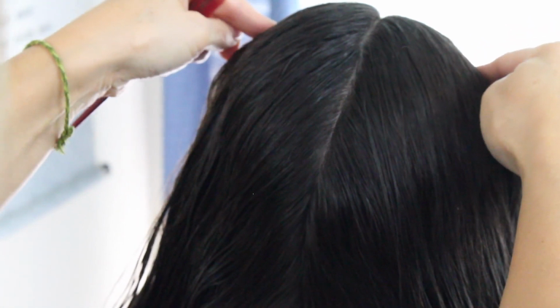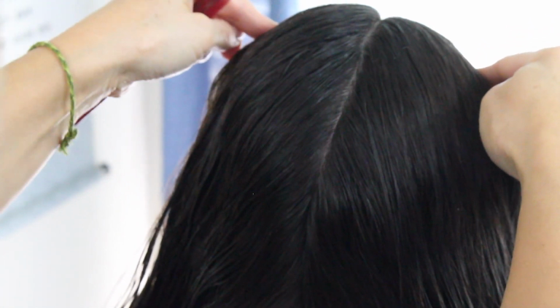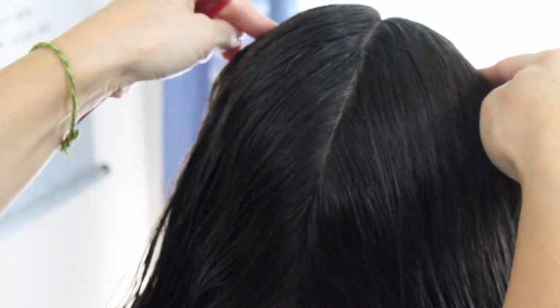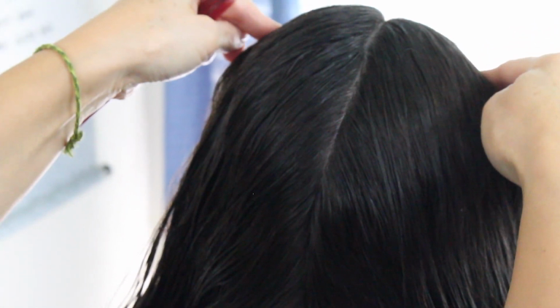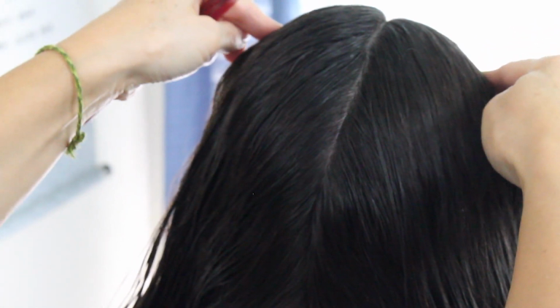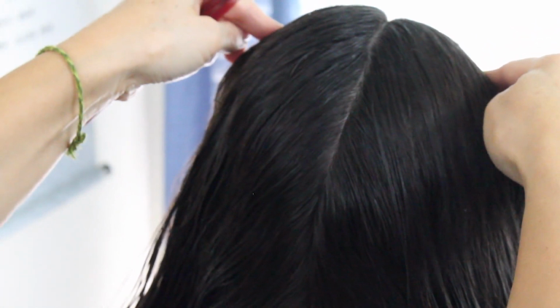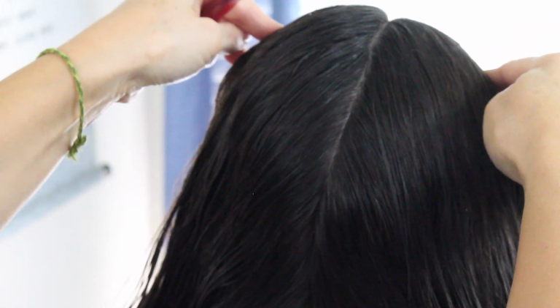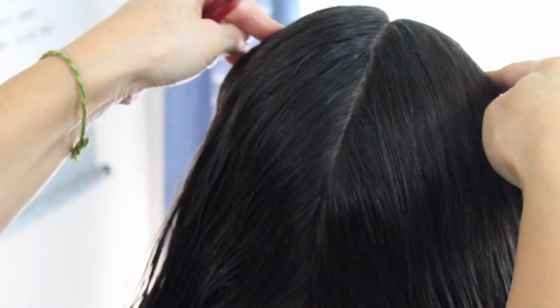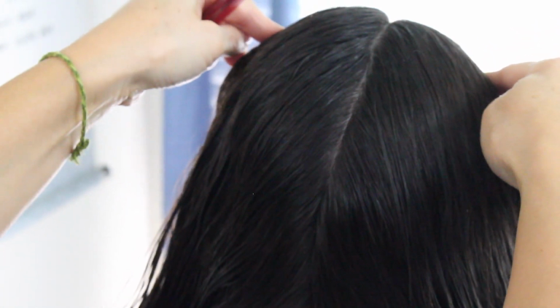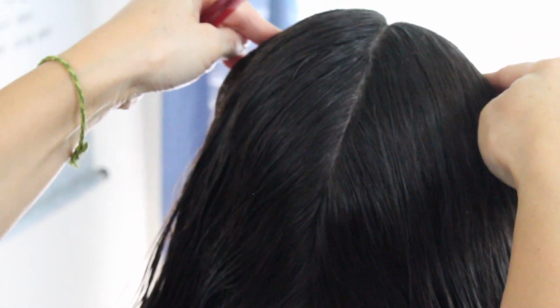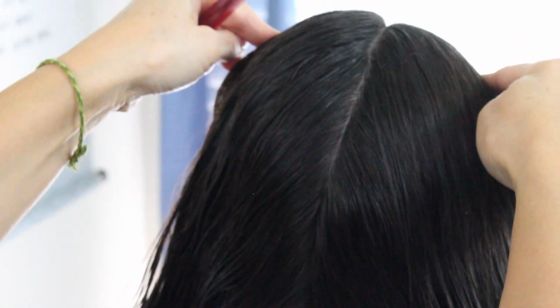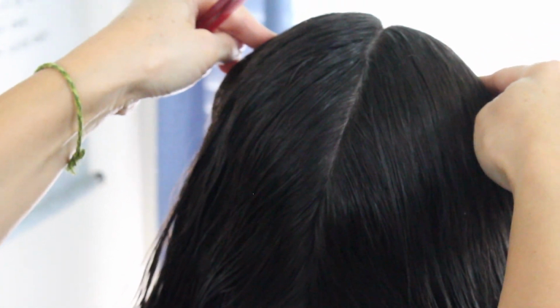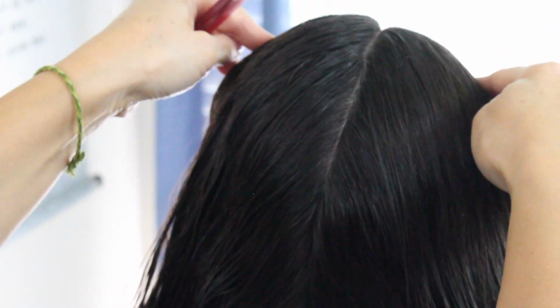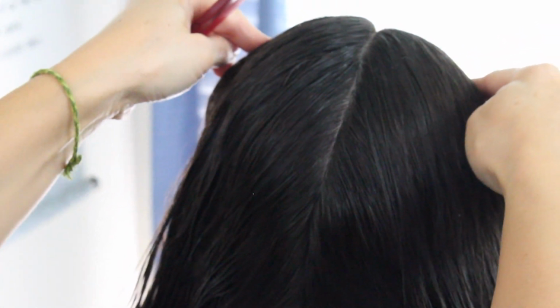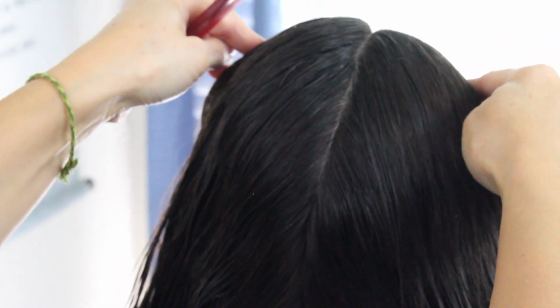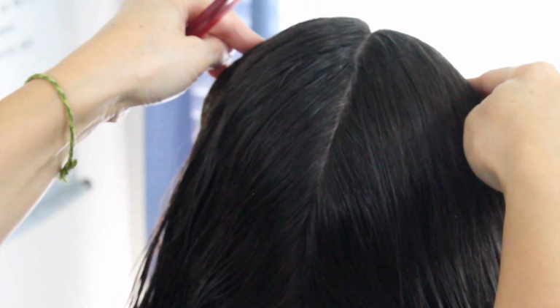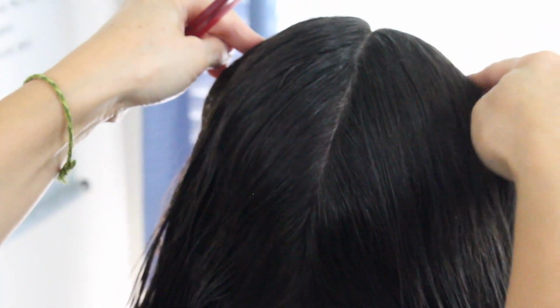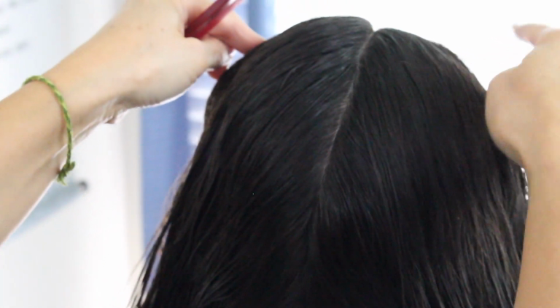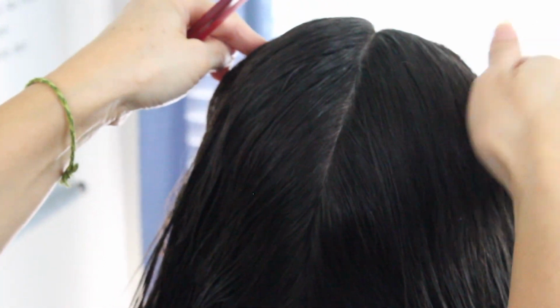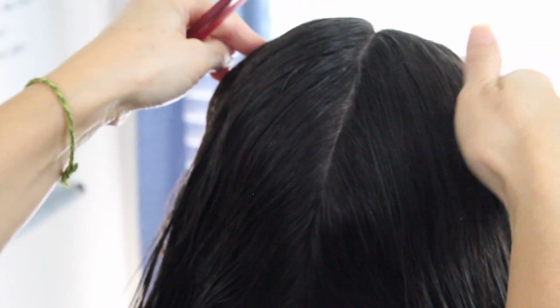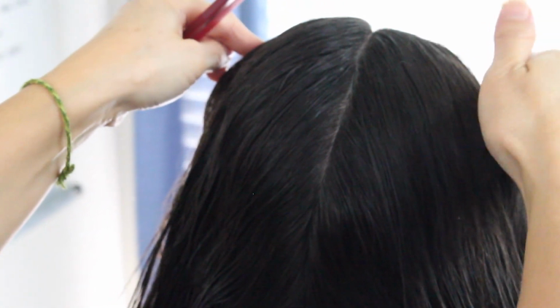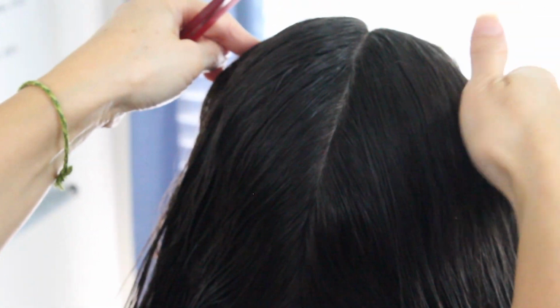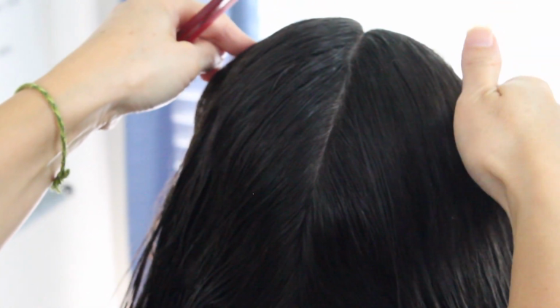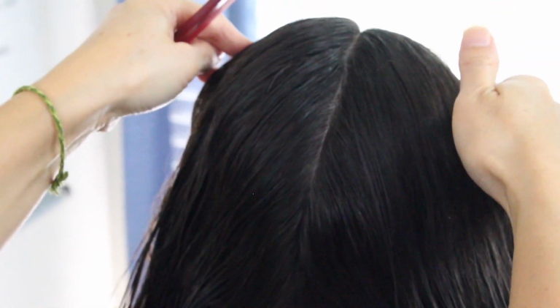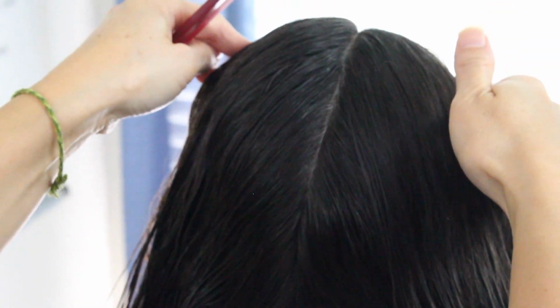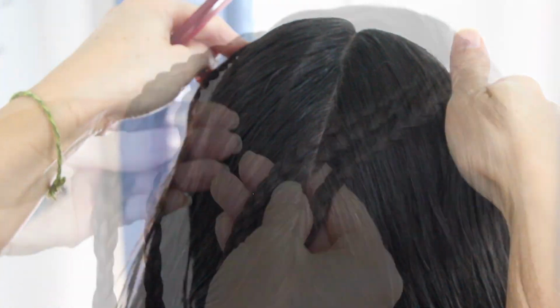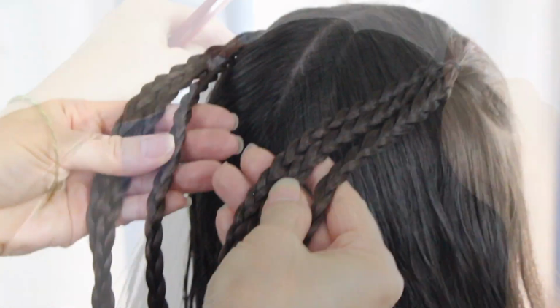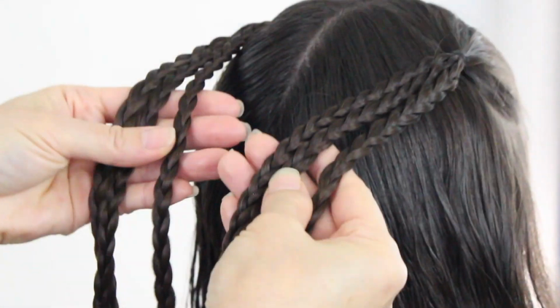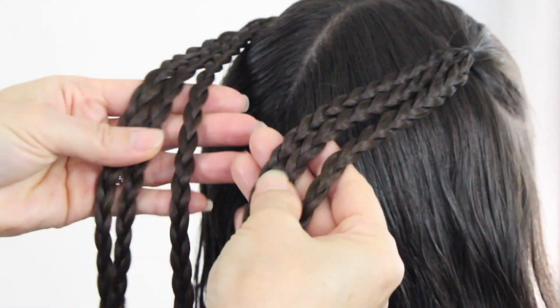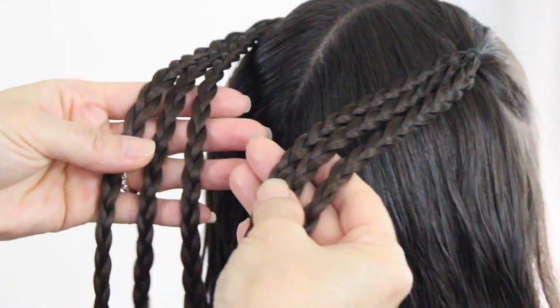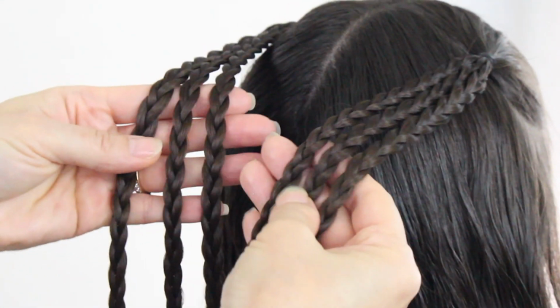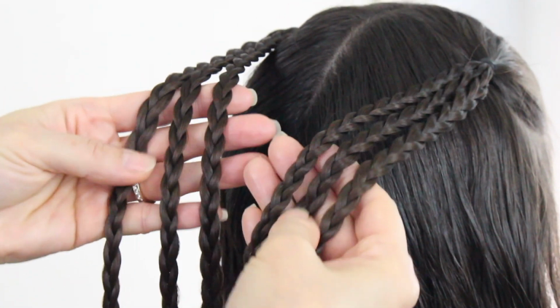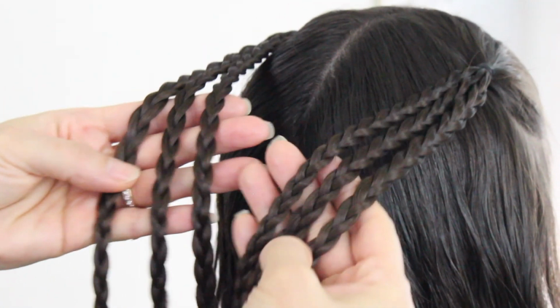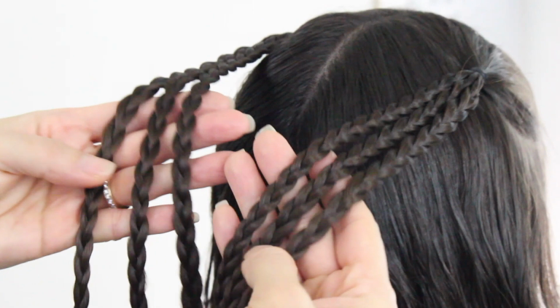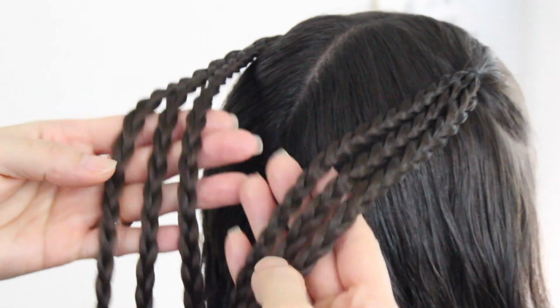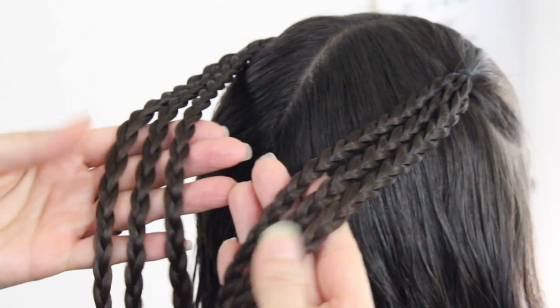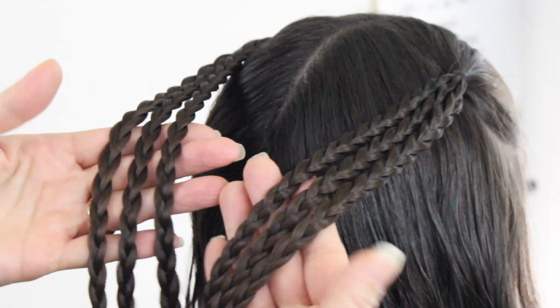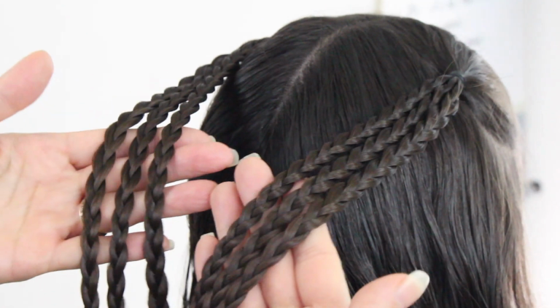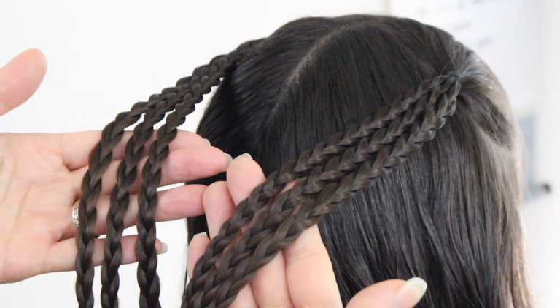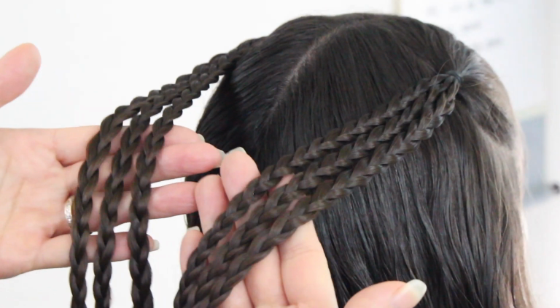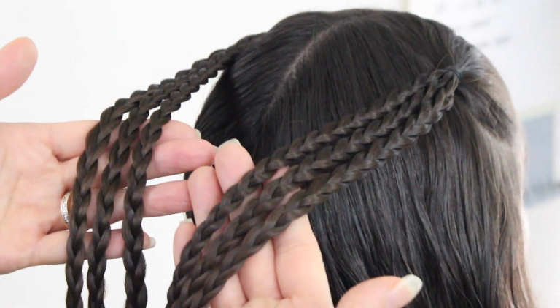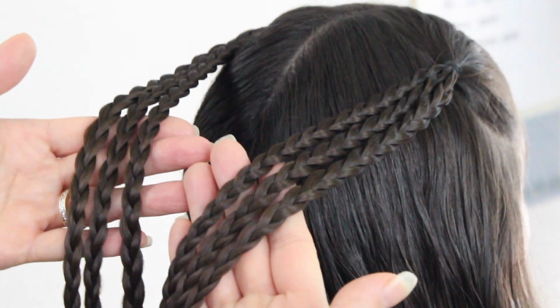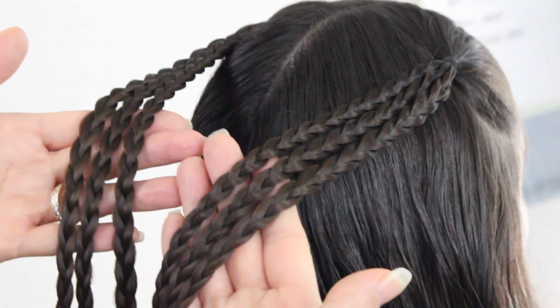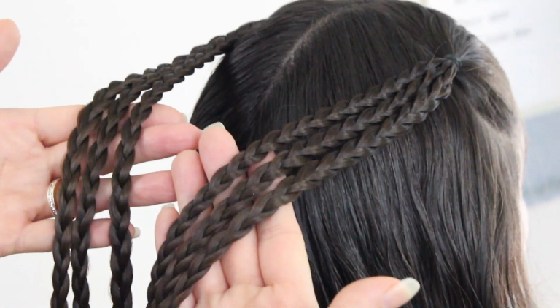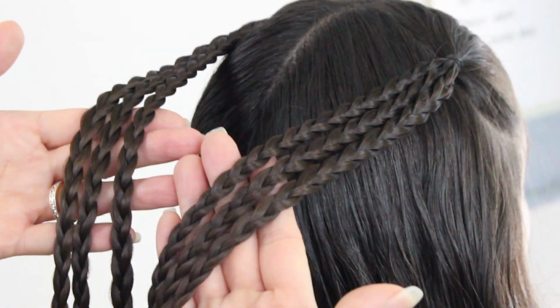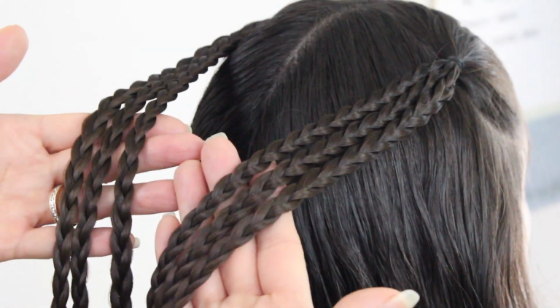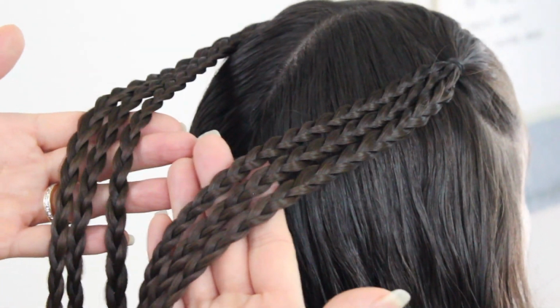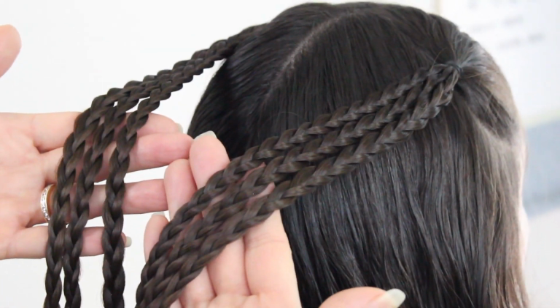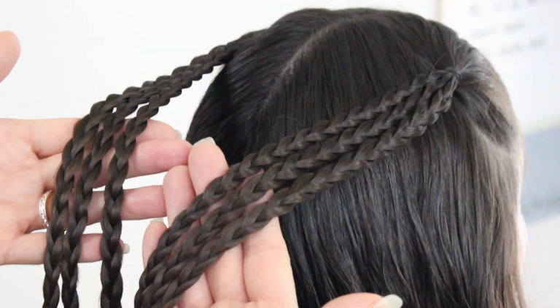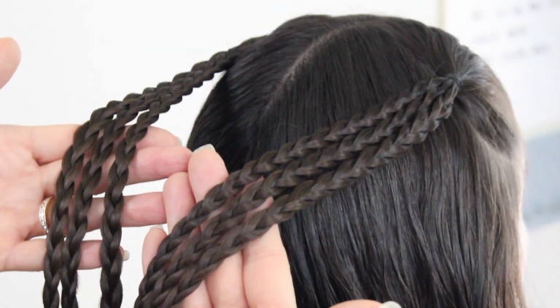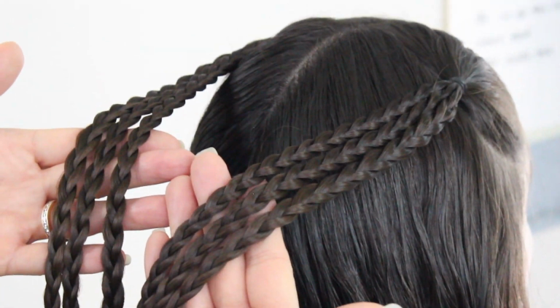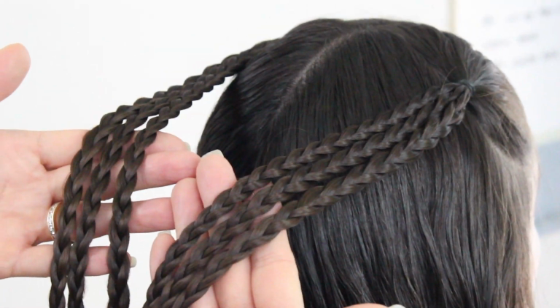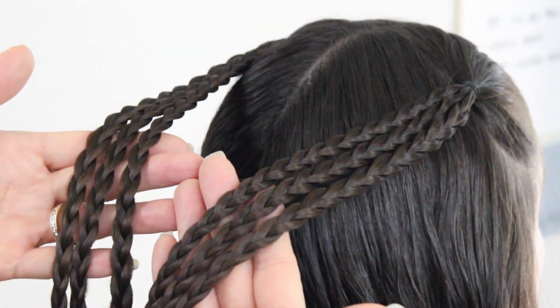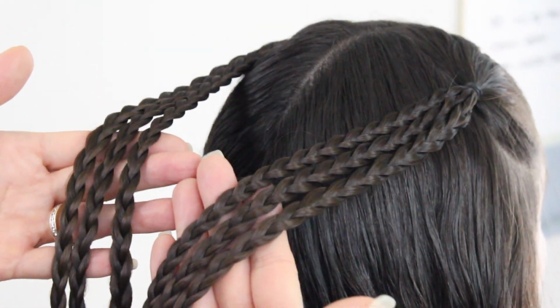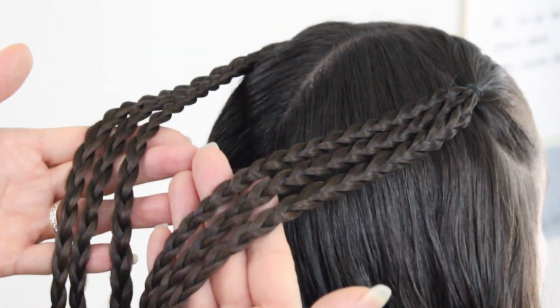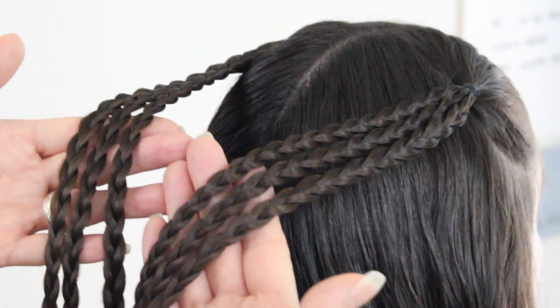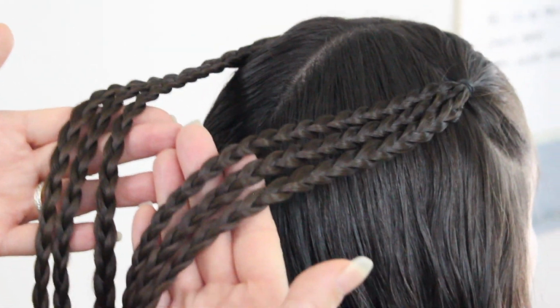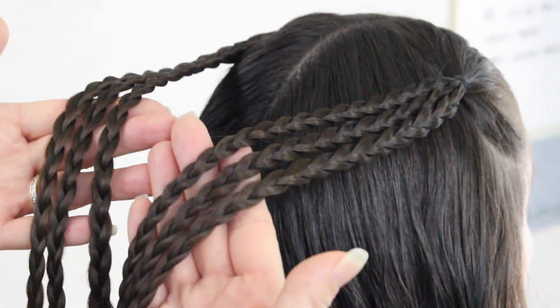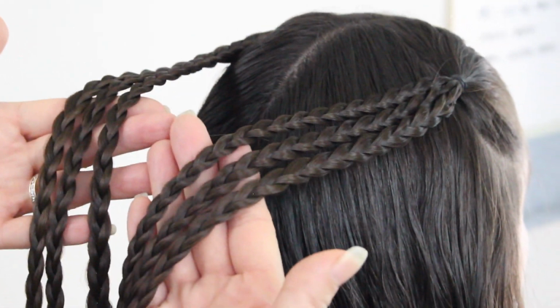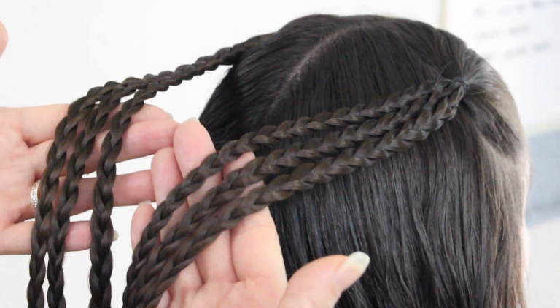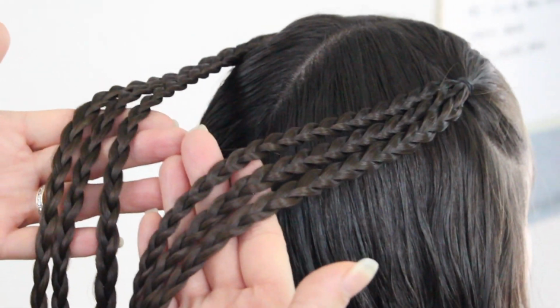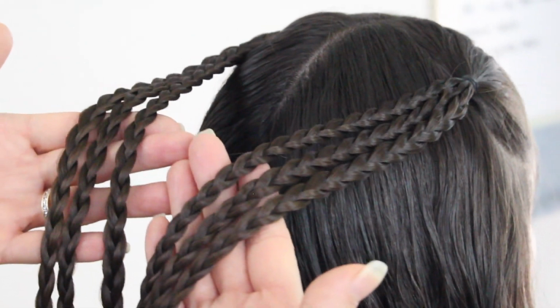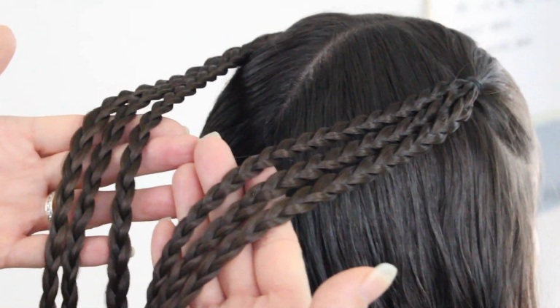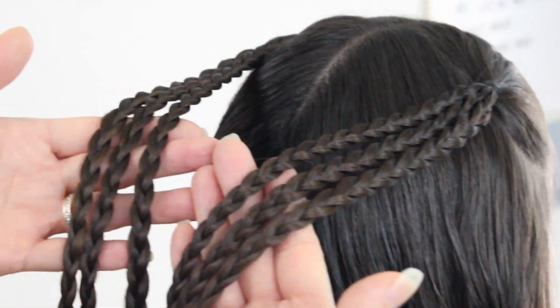The next step is to put two ponytails up on top and make three braids on each side. Now that I've made three braids on each side, which totals six, I'm going to set those to the side.